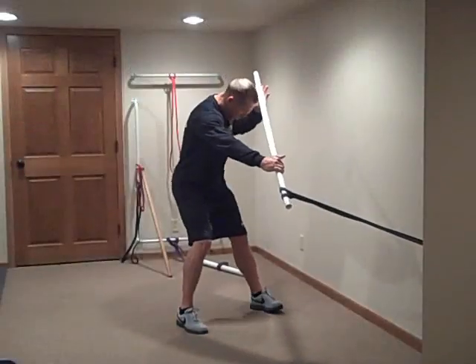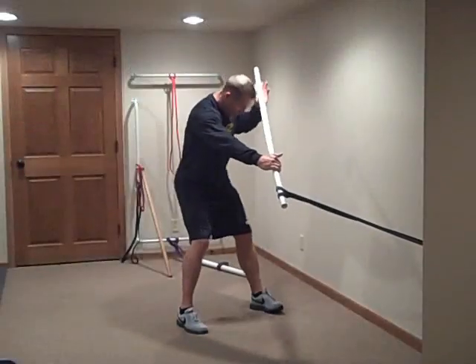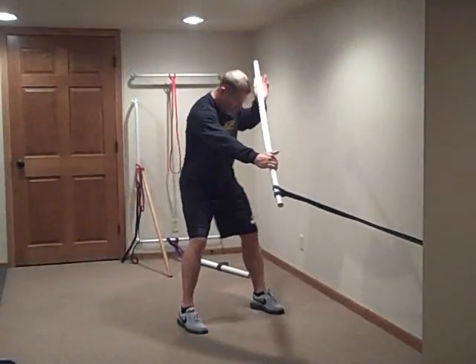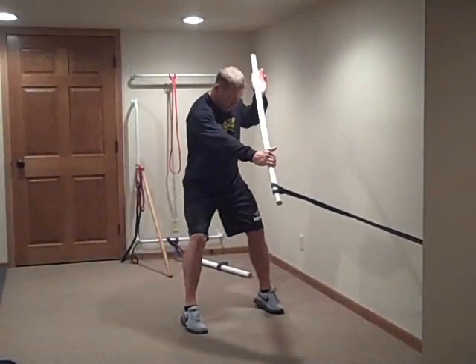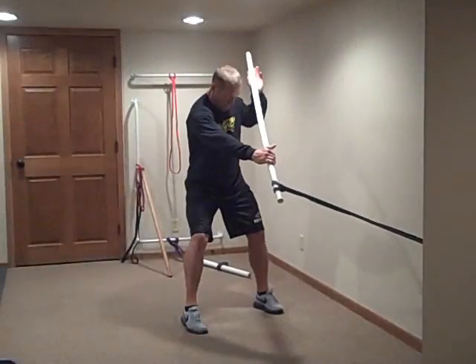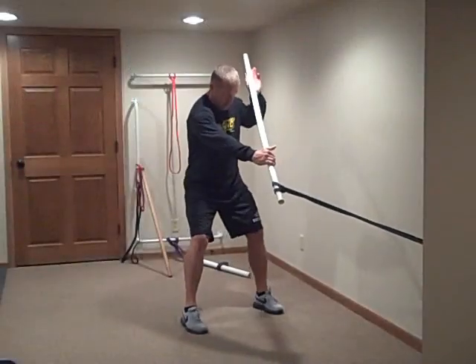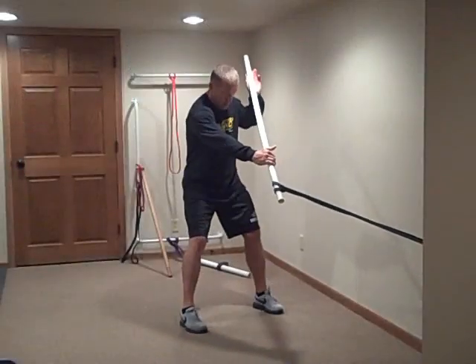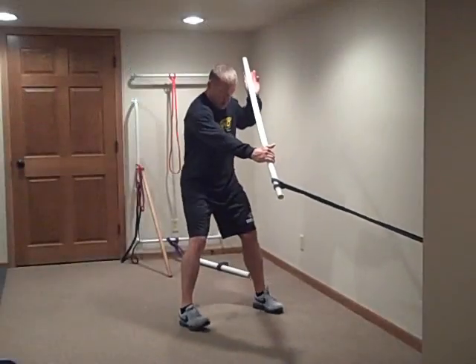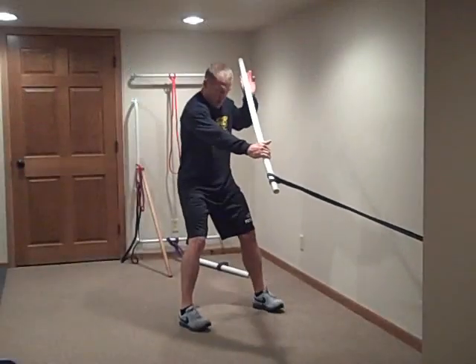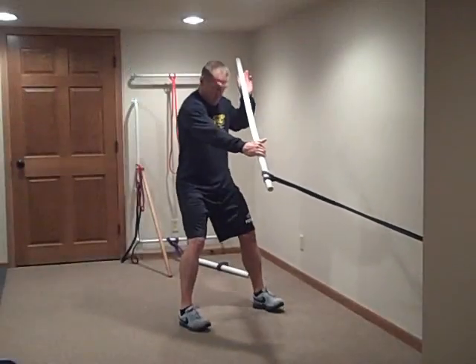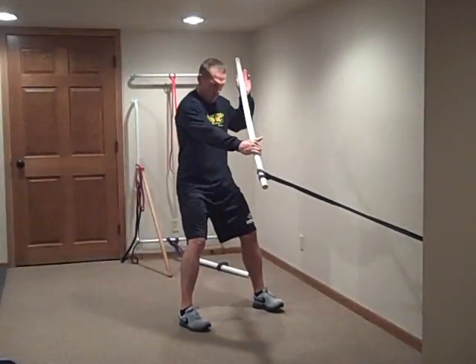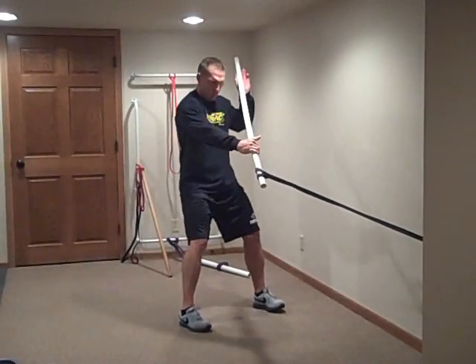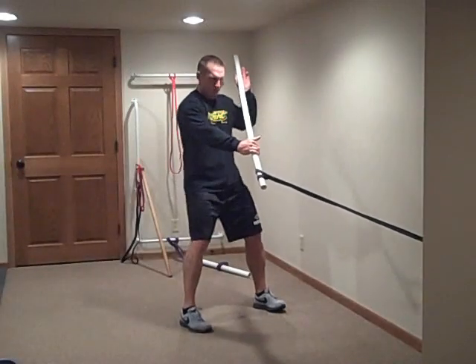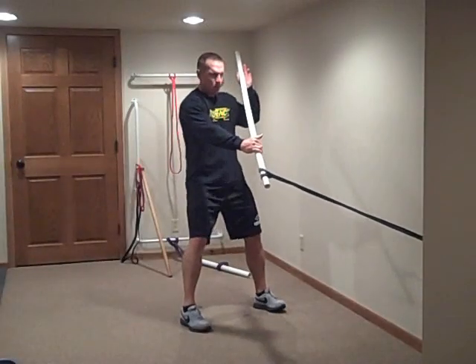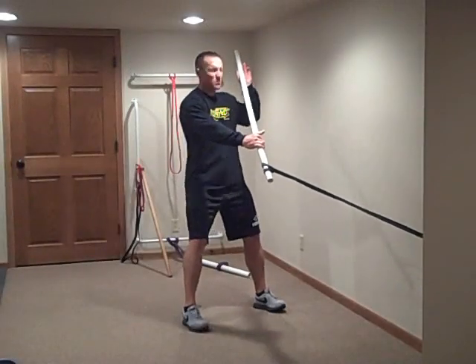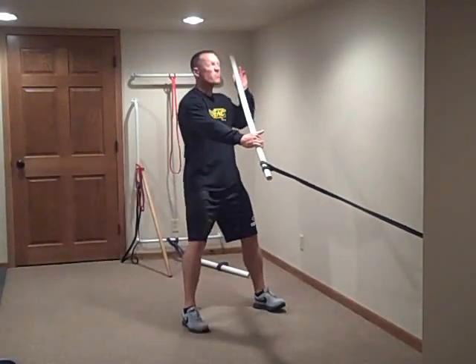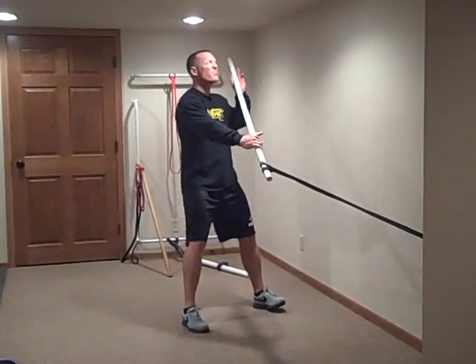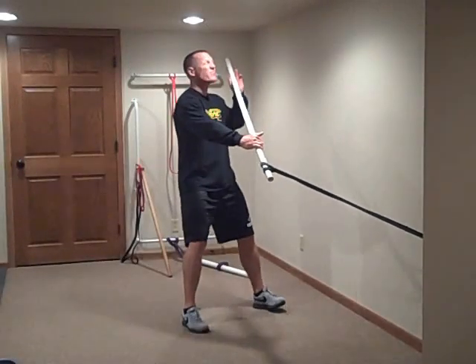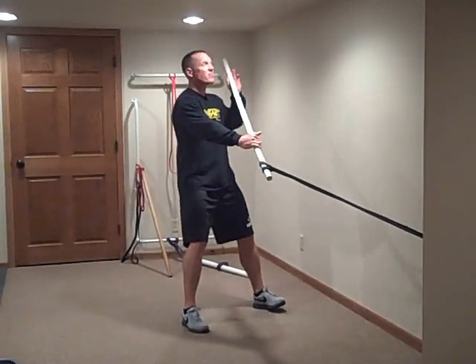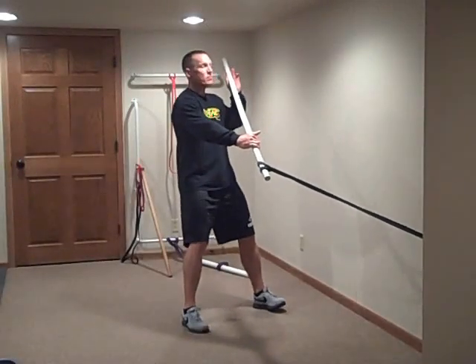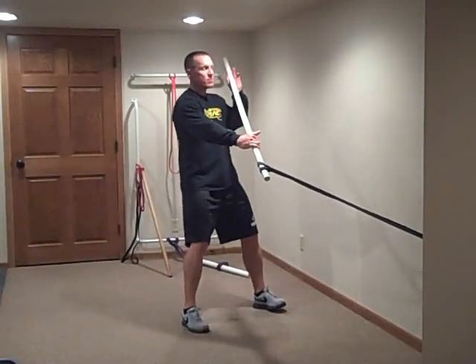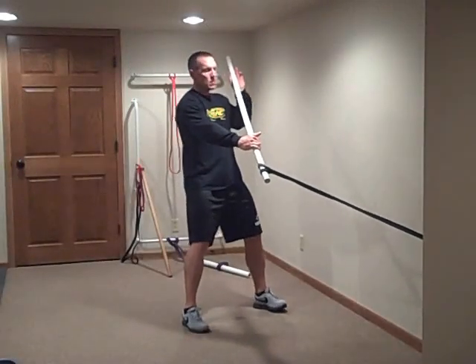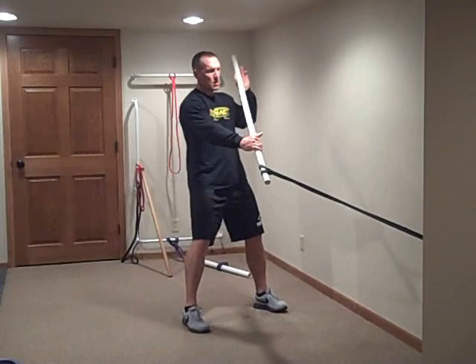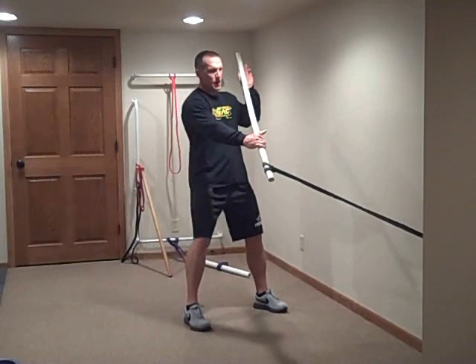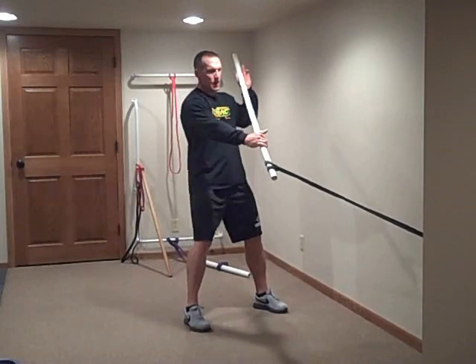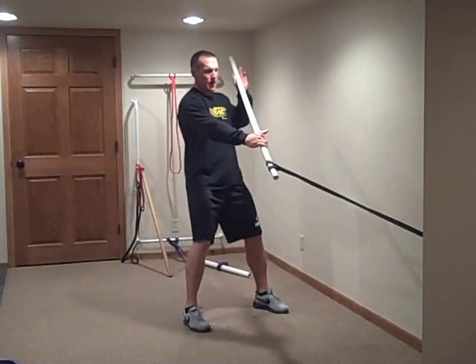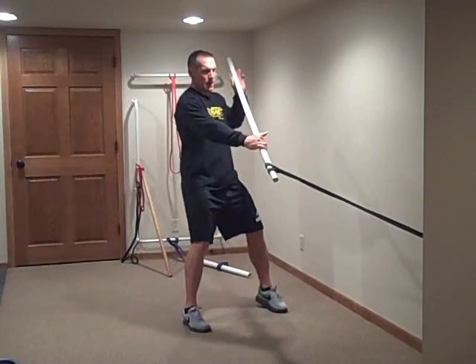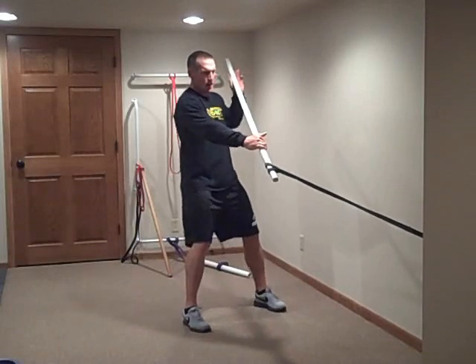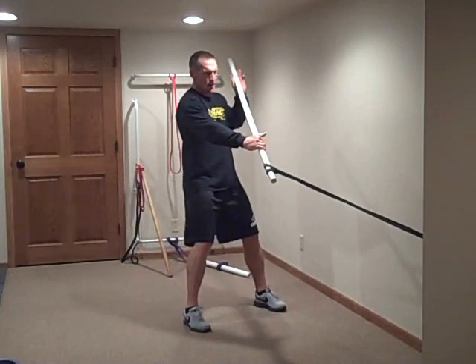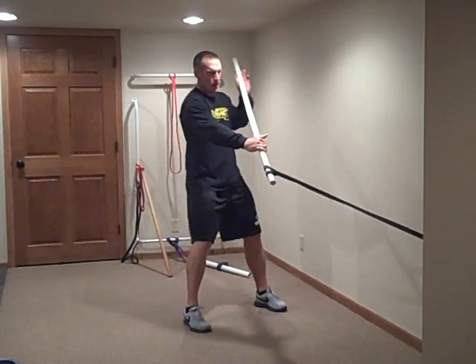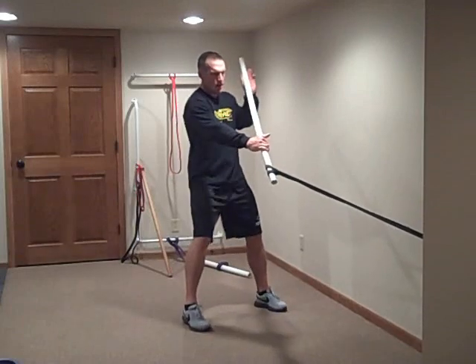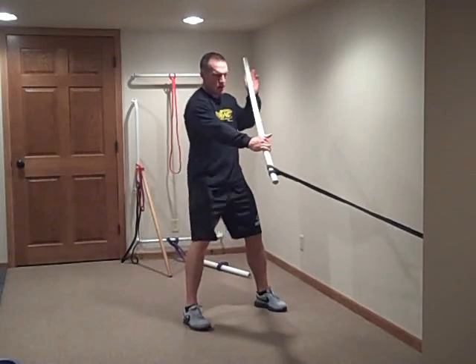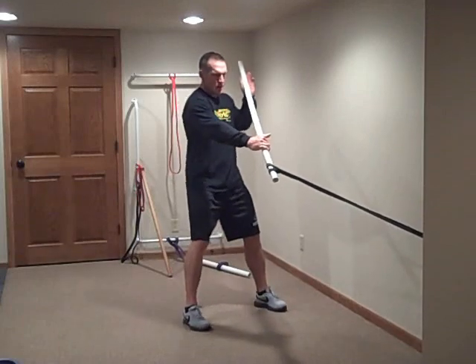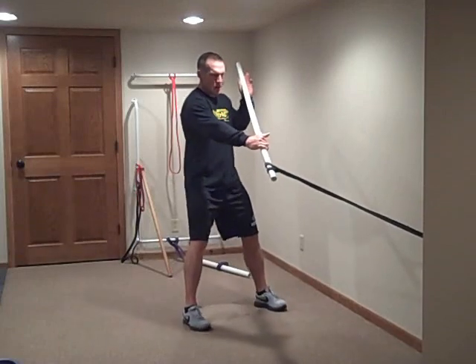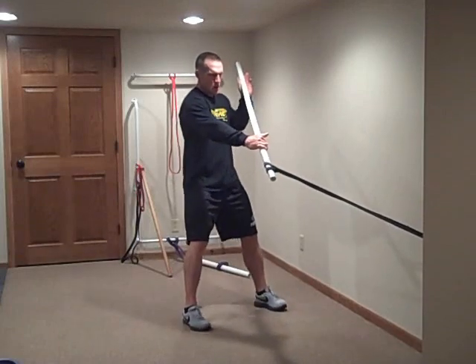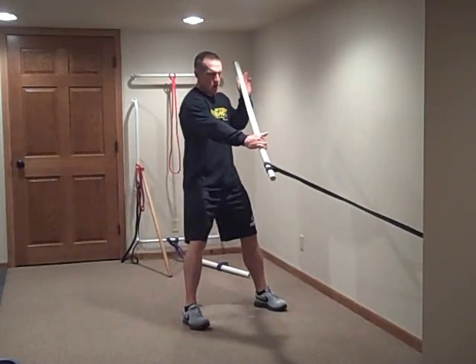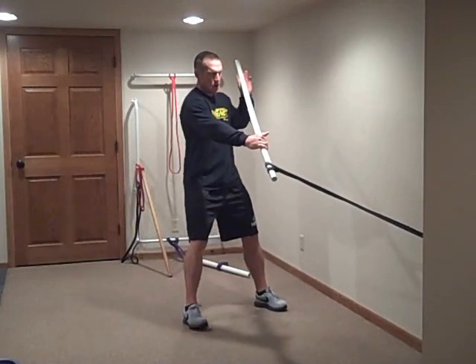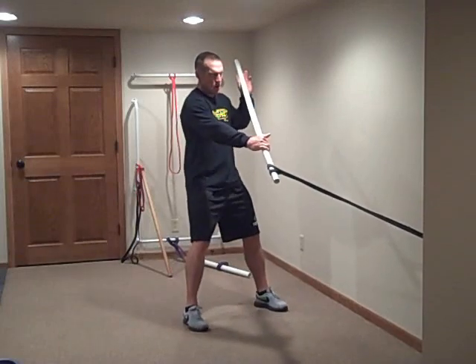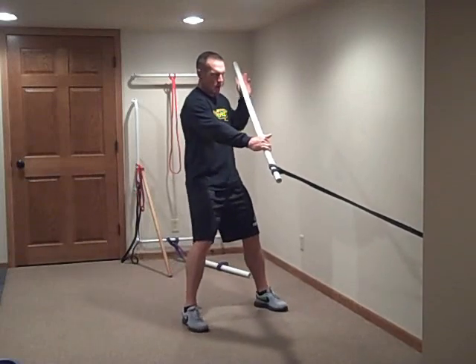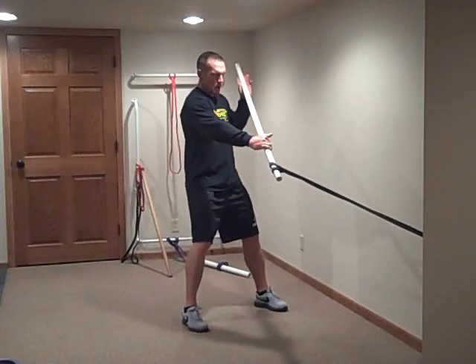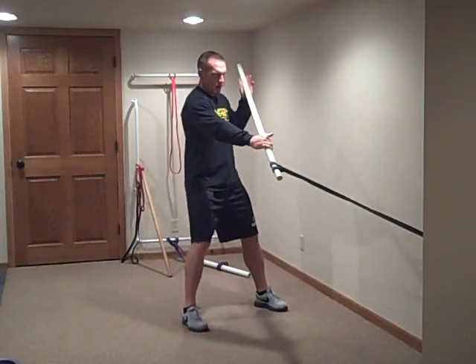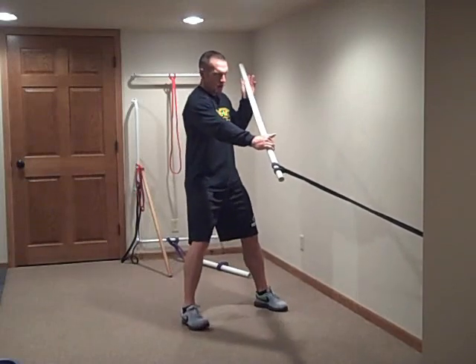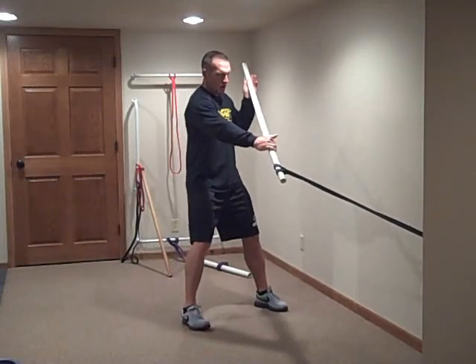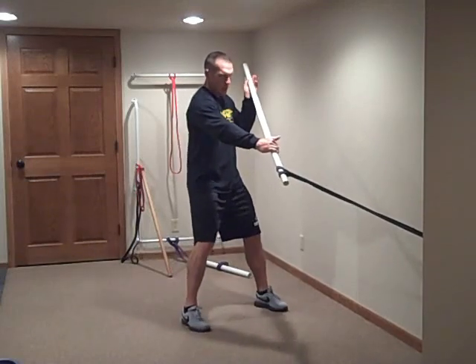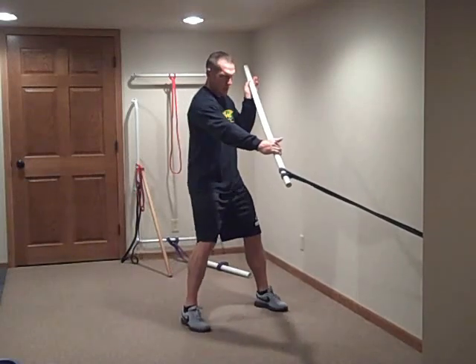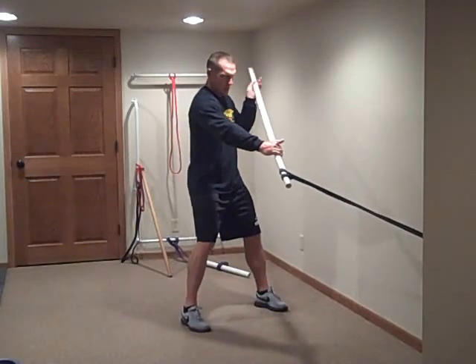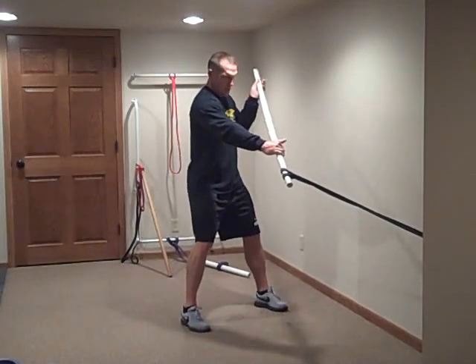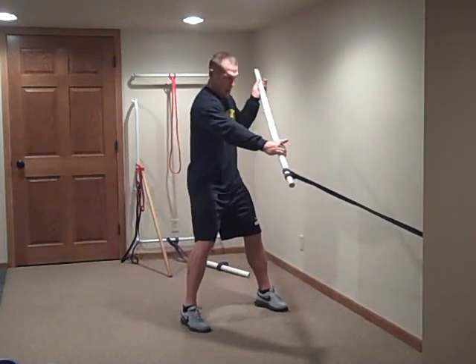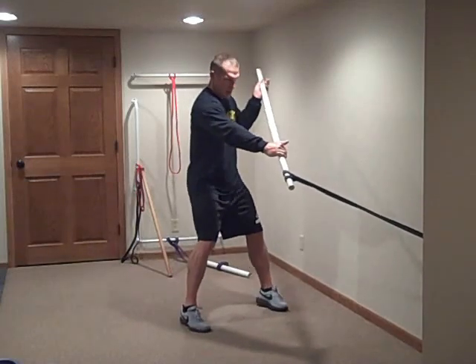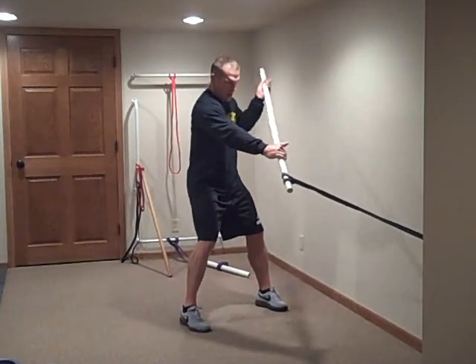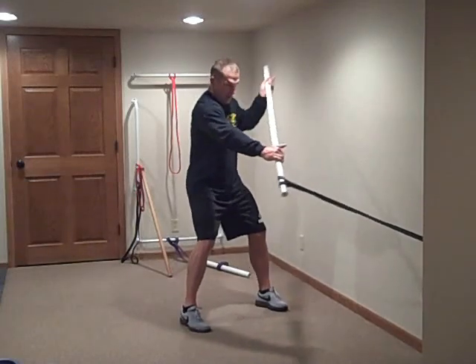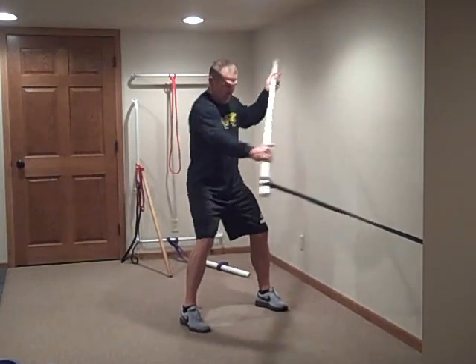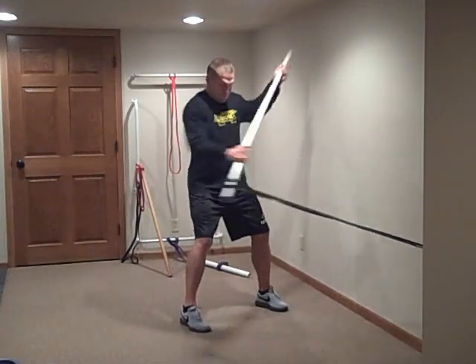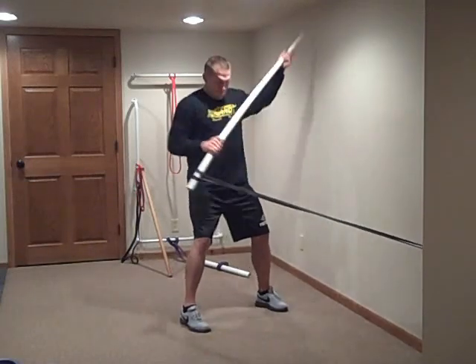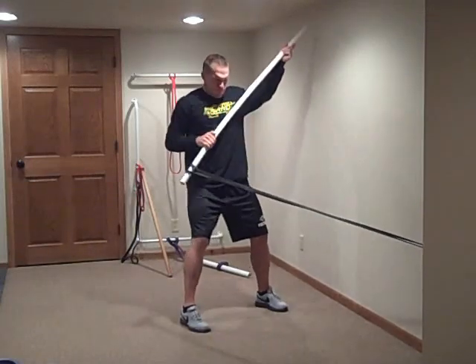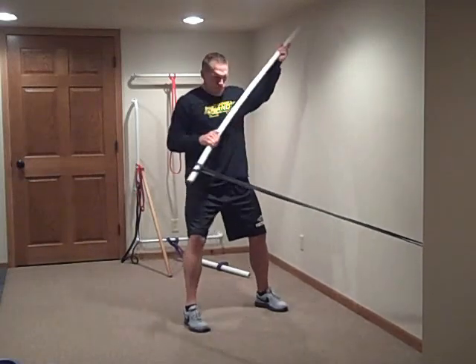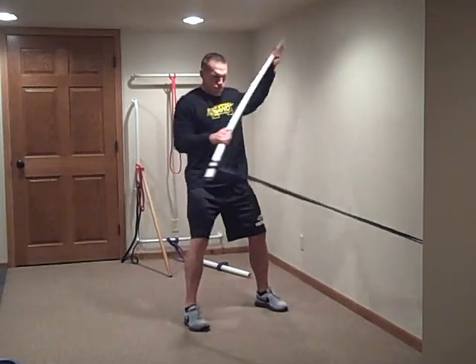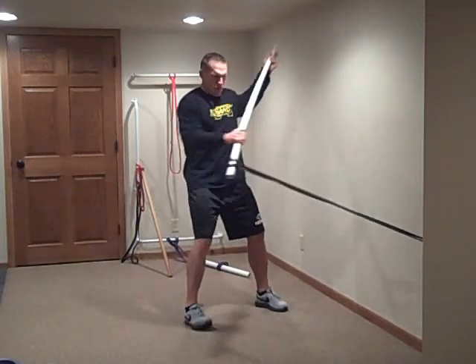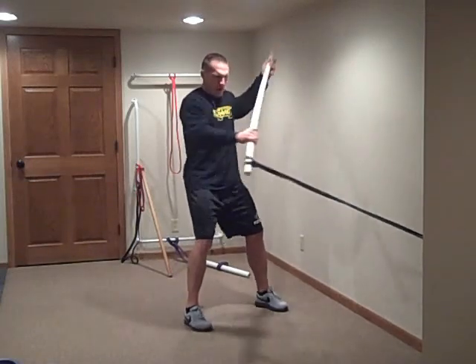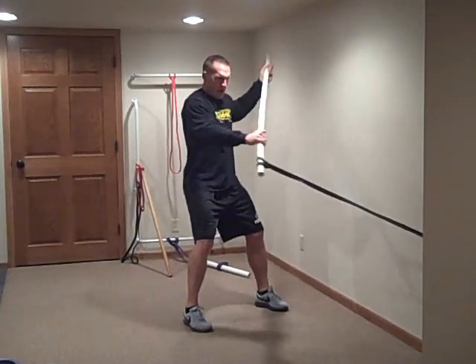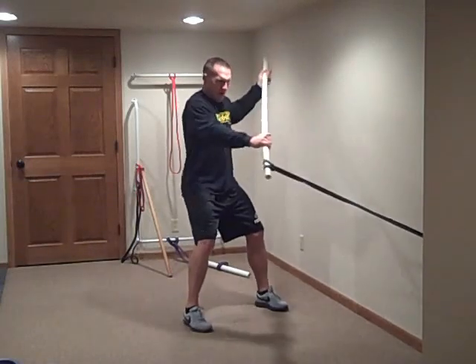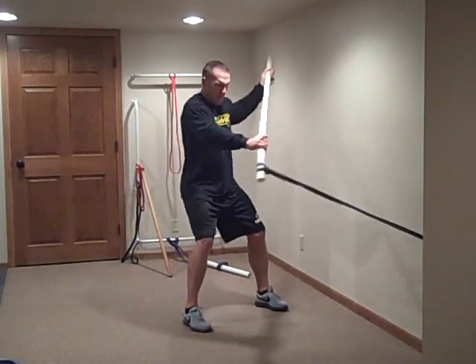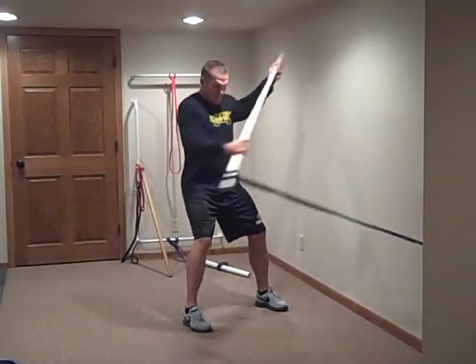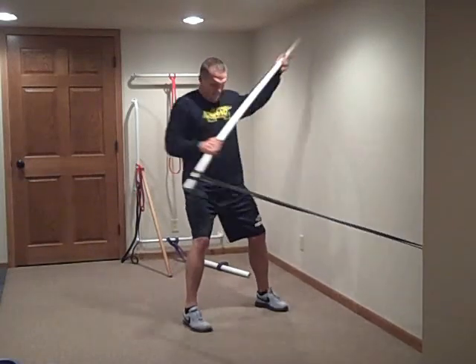Begin exercise number 4 in 5, 4, 3, 2, 1, go!